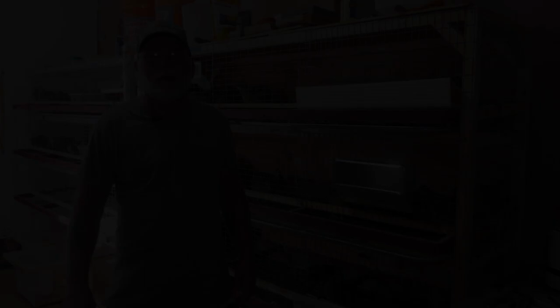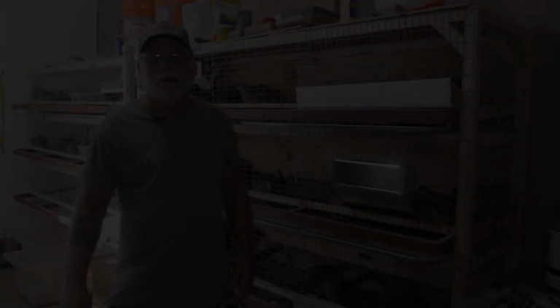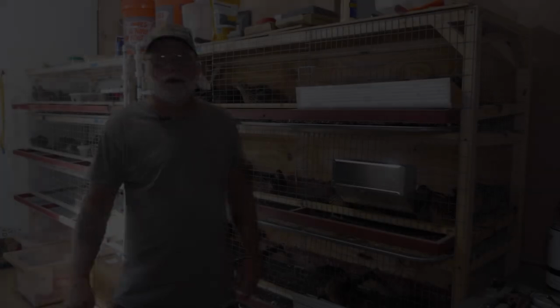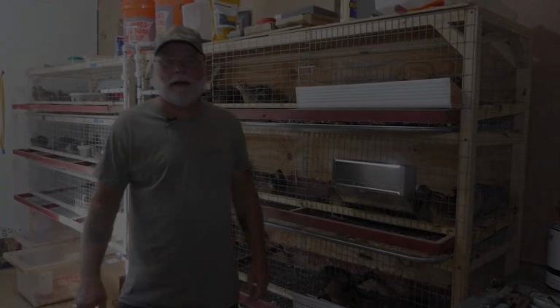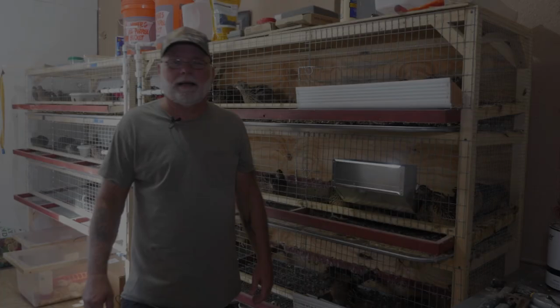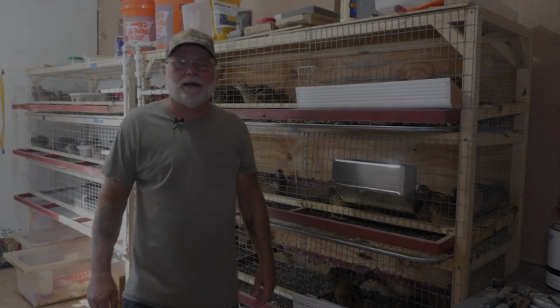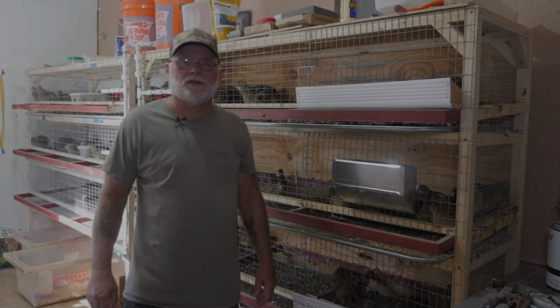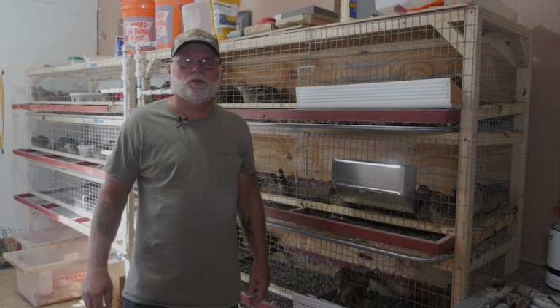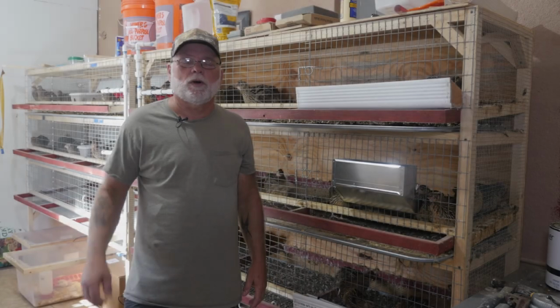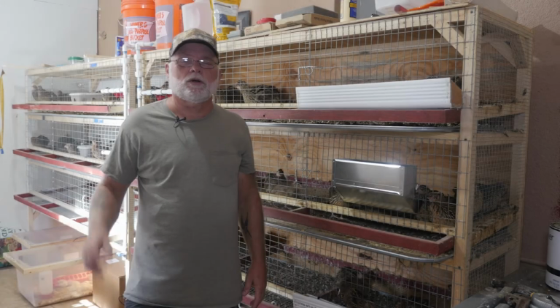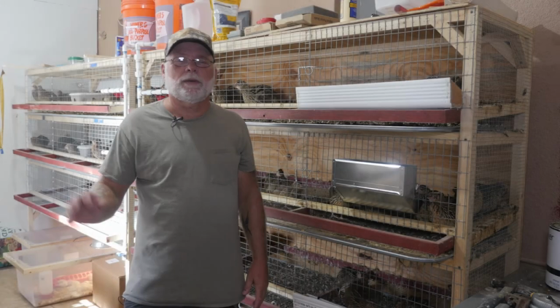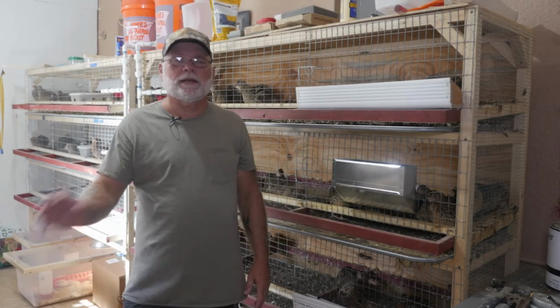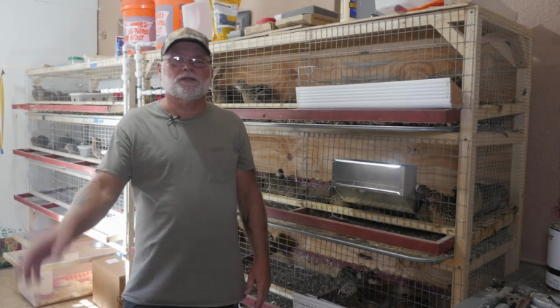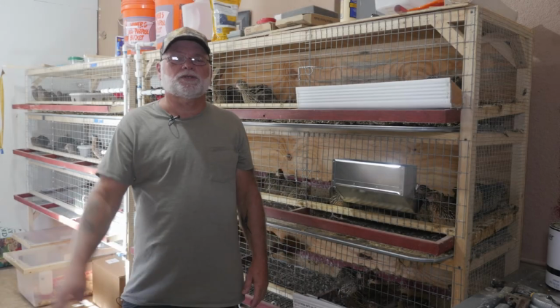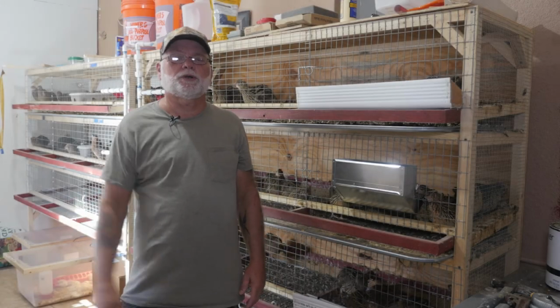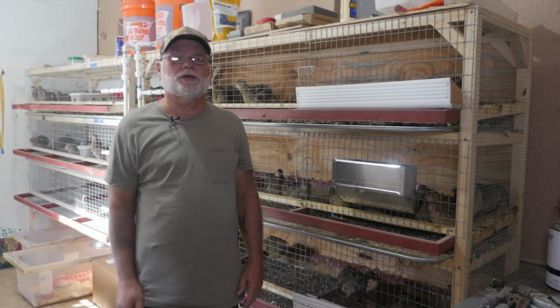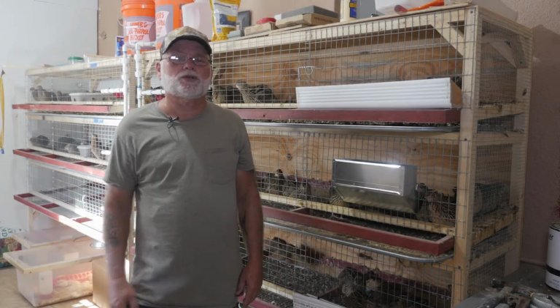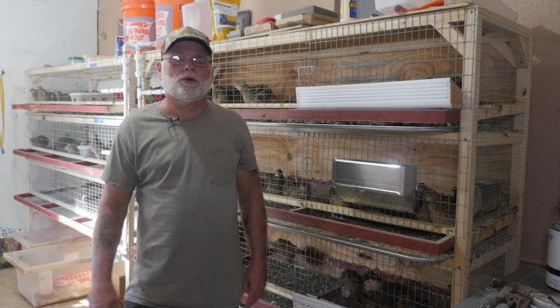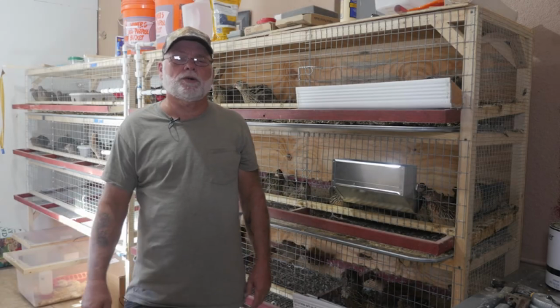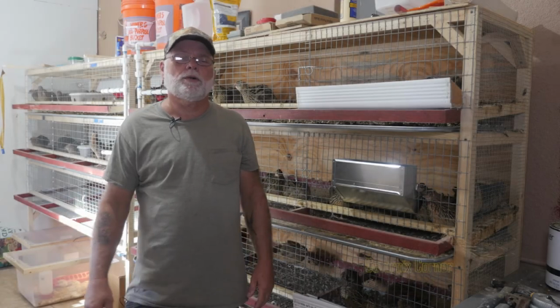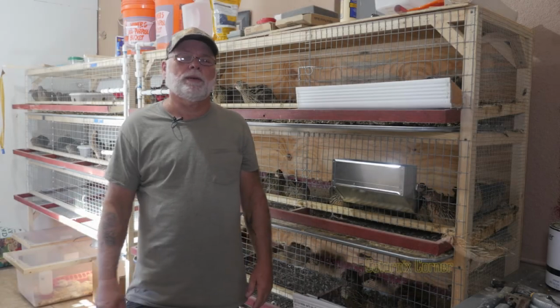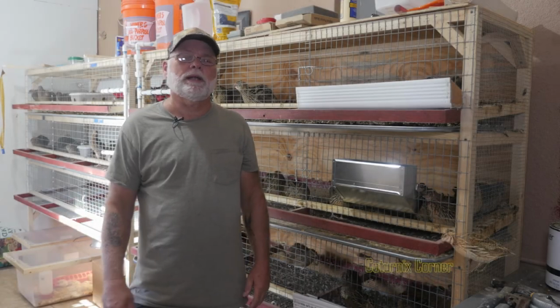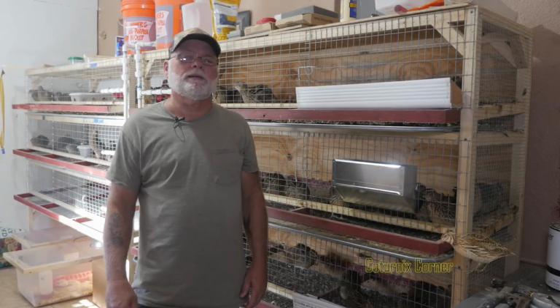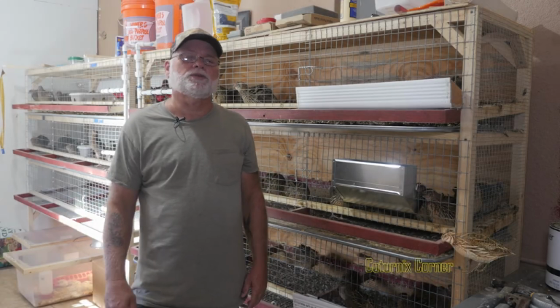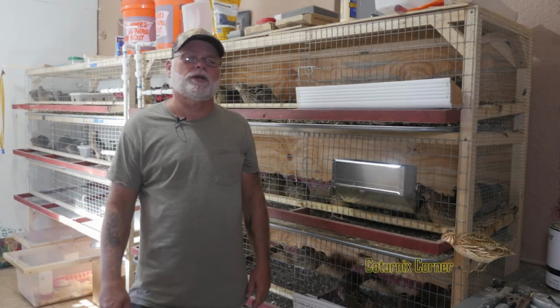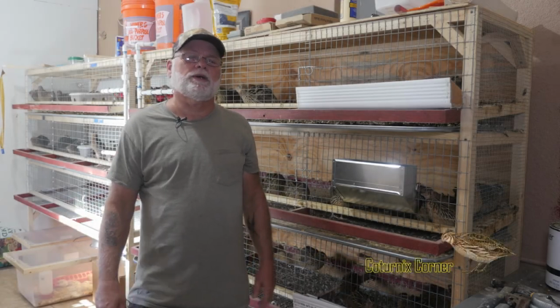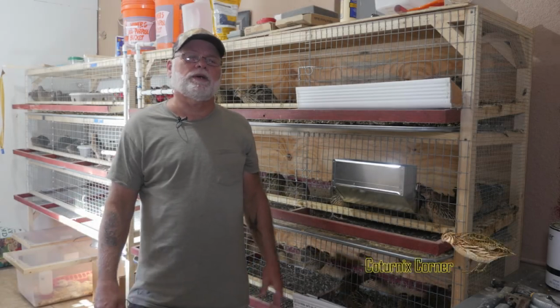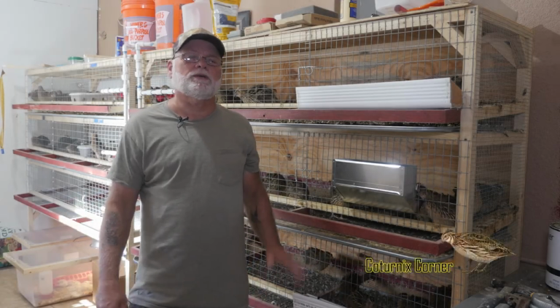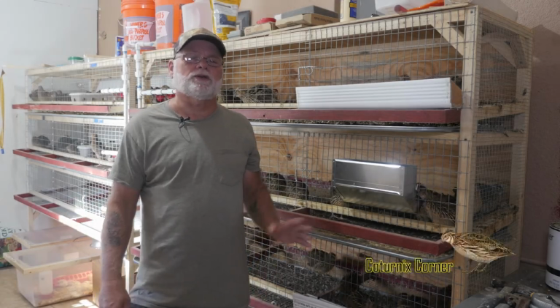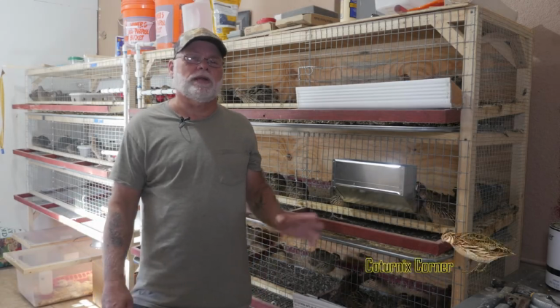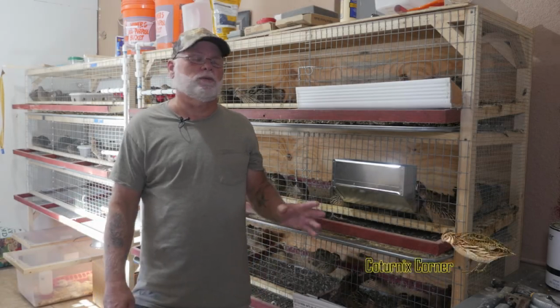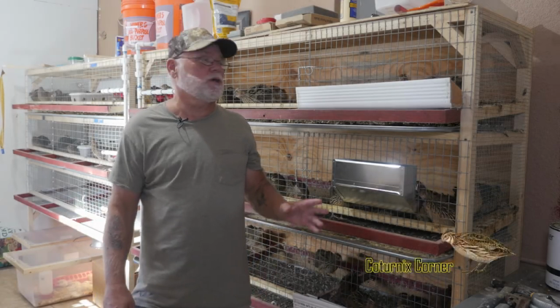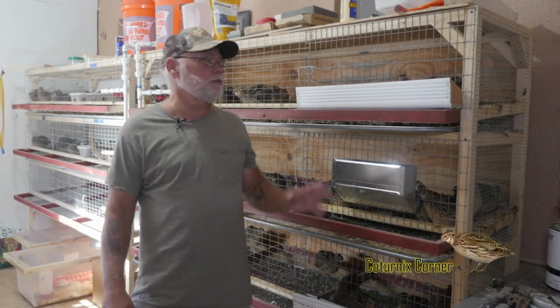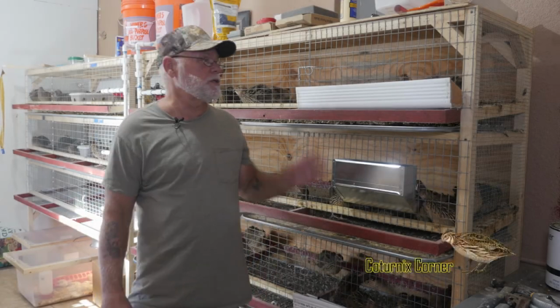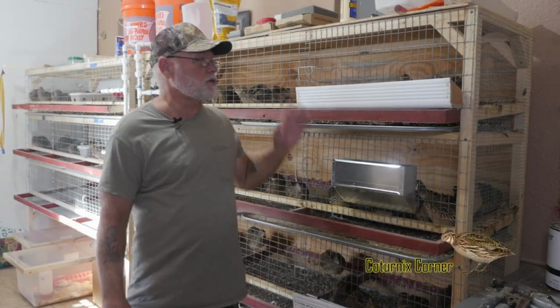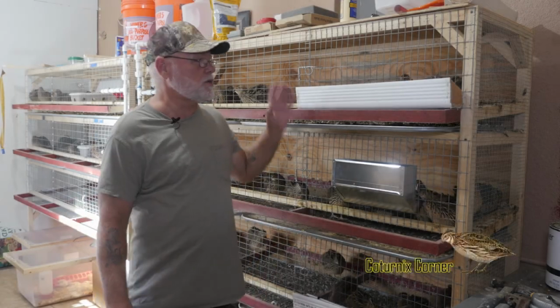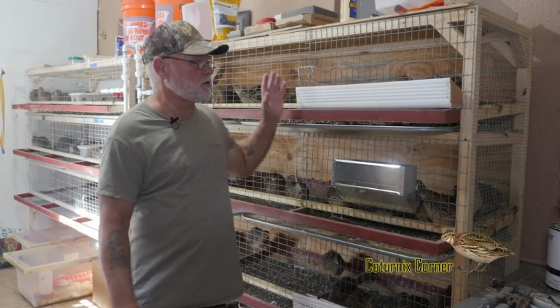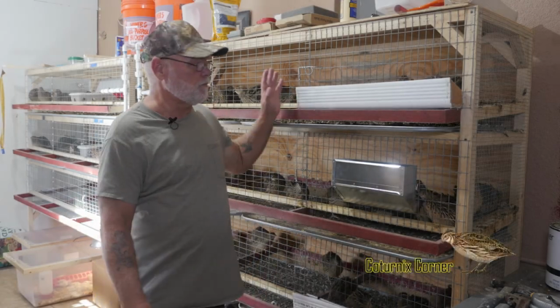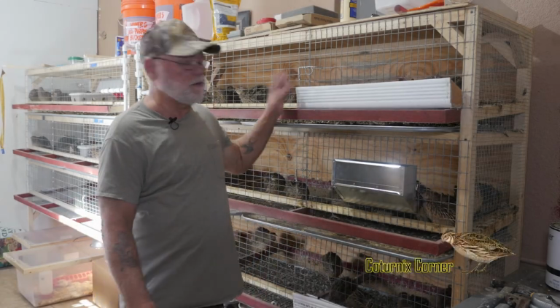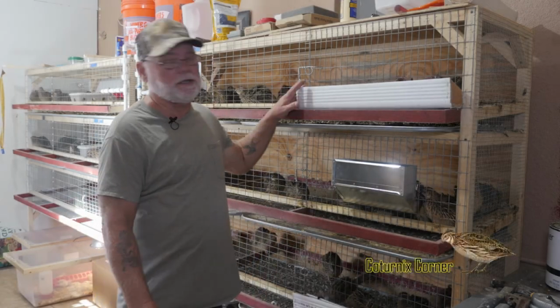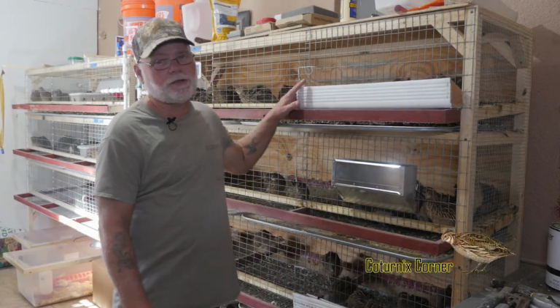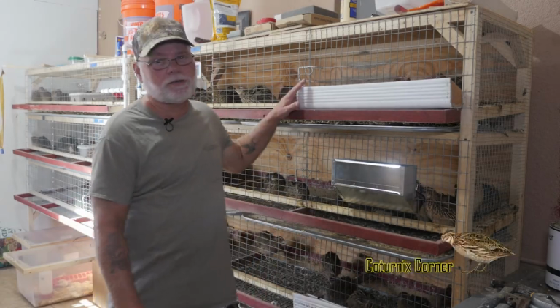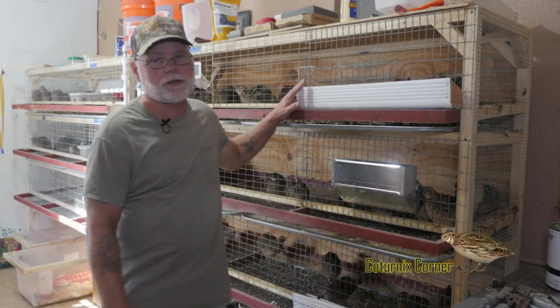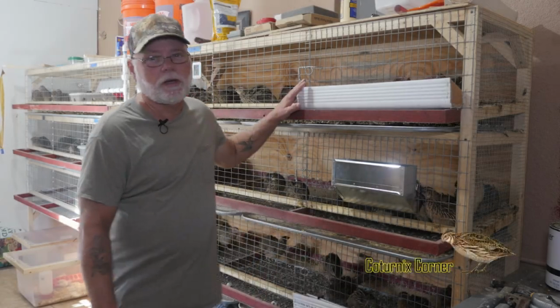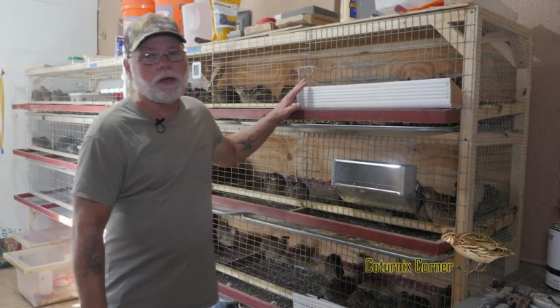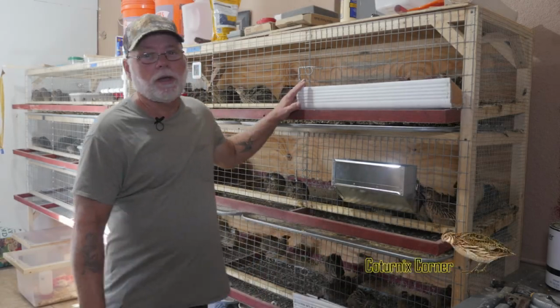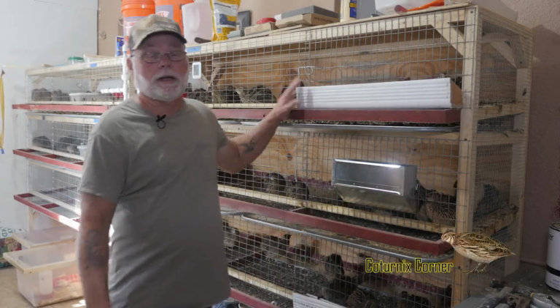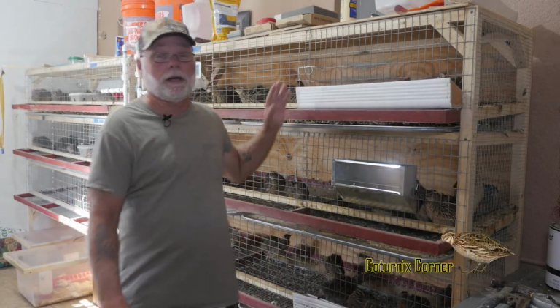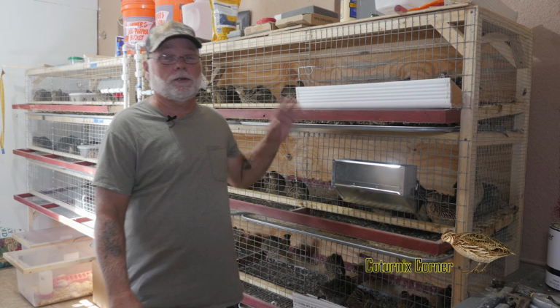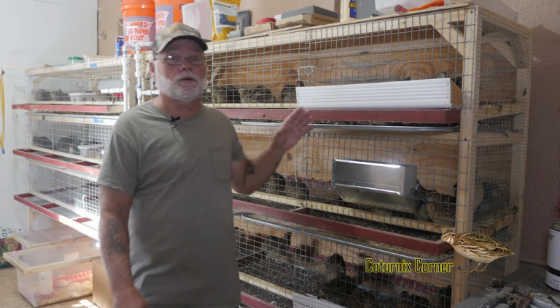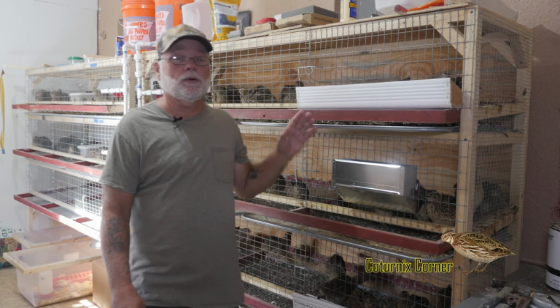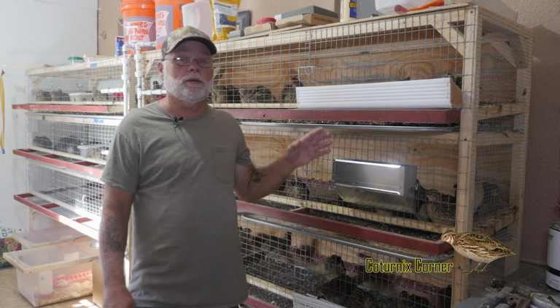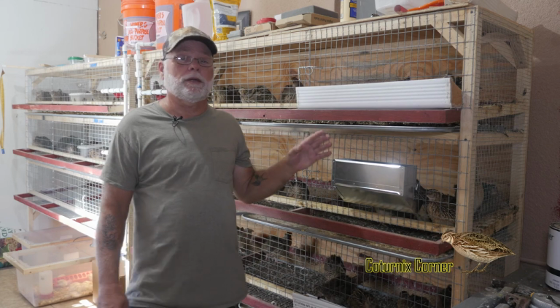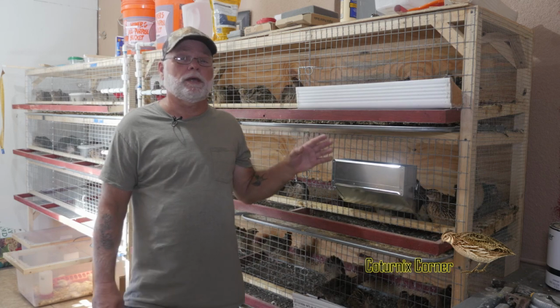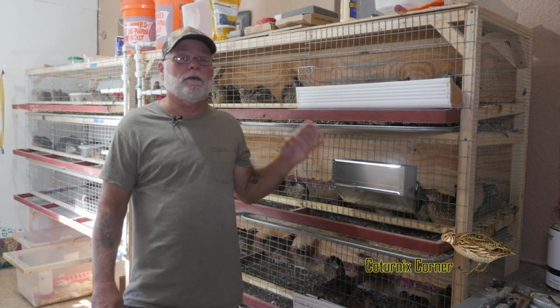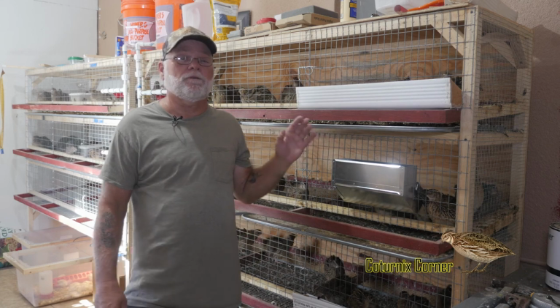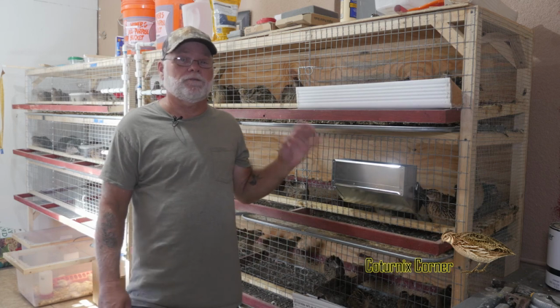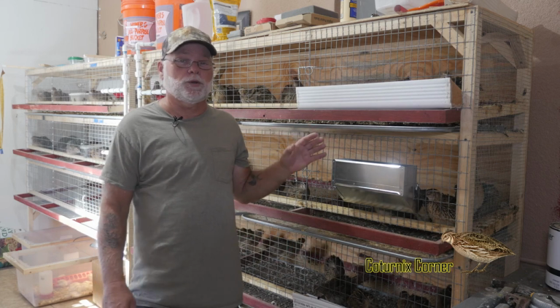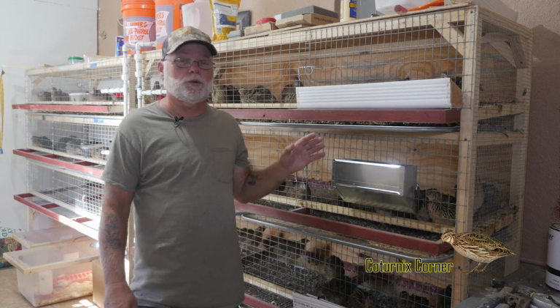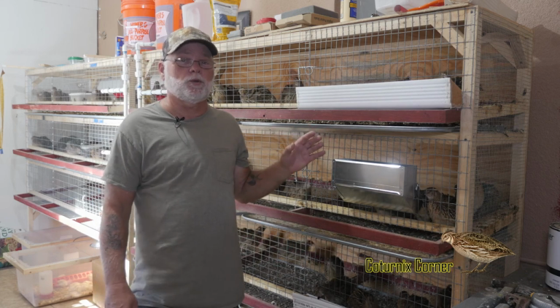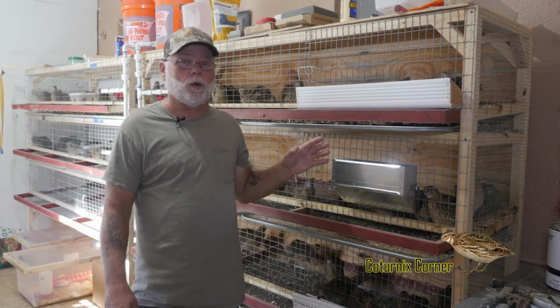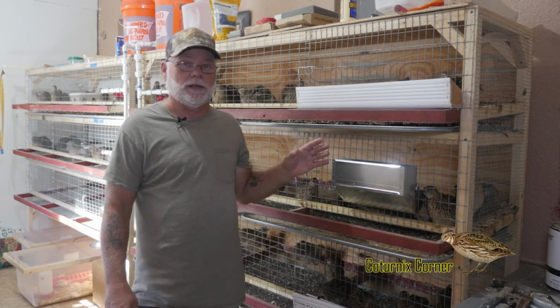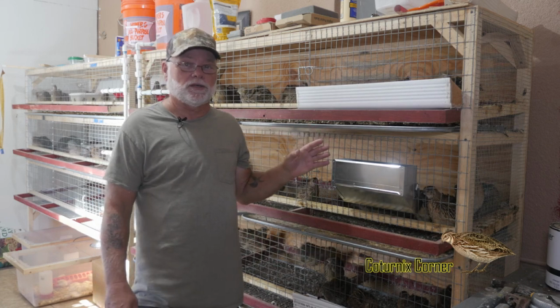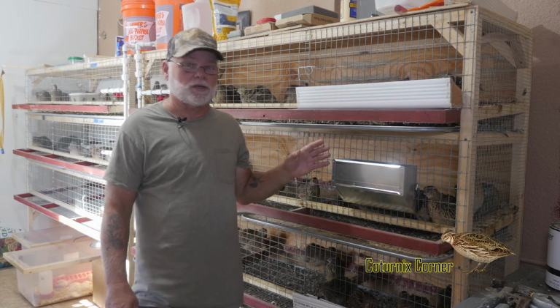Hi guys, welcome back to Turnex Corner. My name is Terry and today we're going to be discussing feeders and how to eliminate food waste.